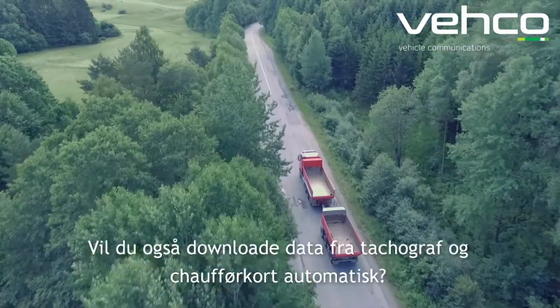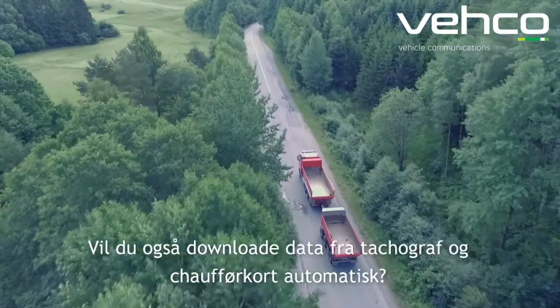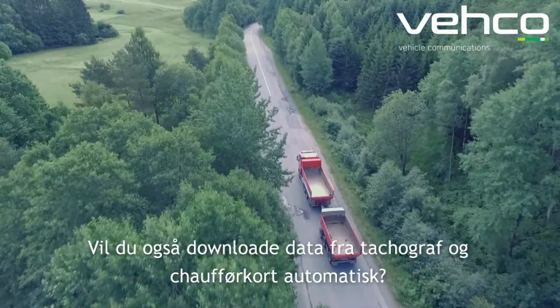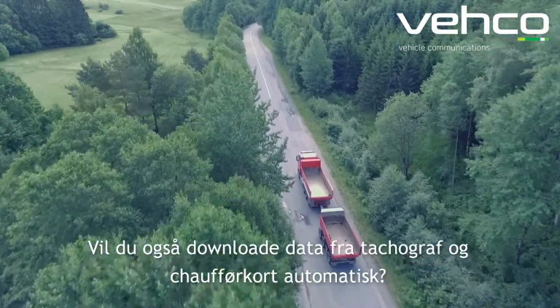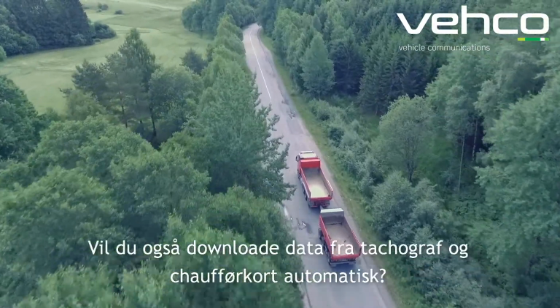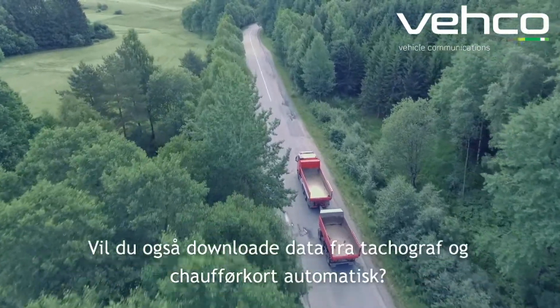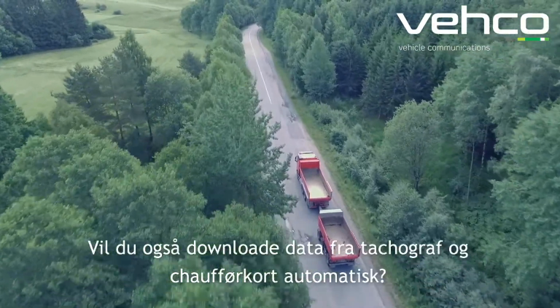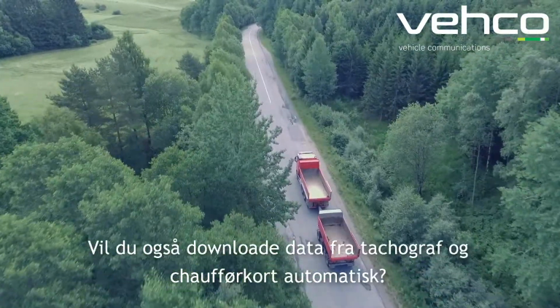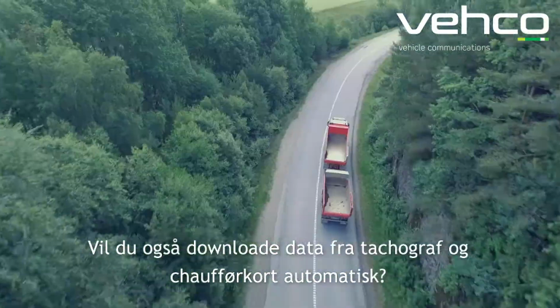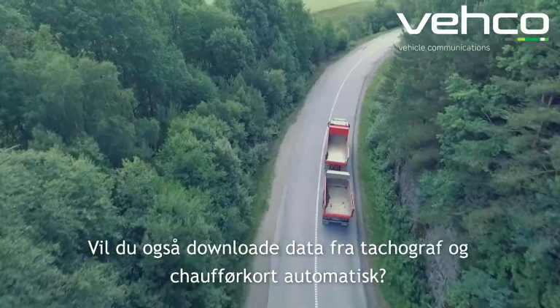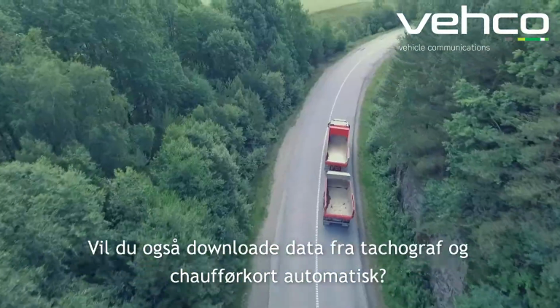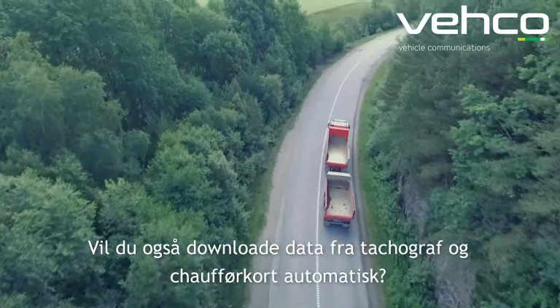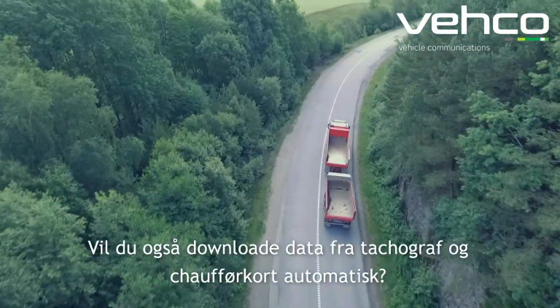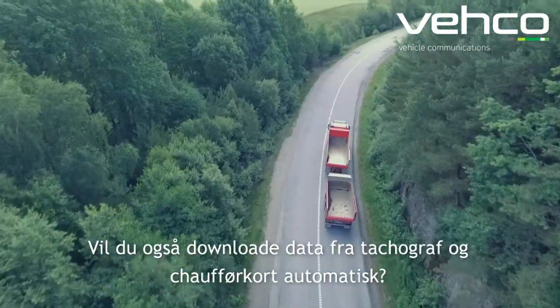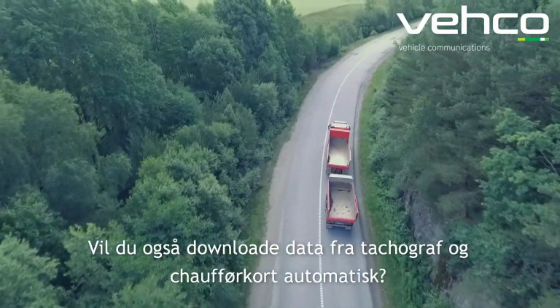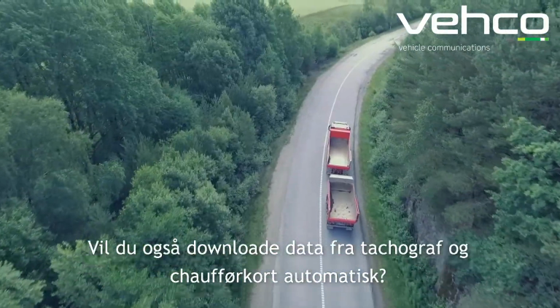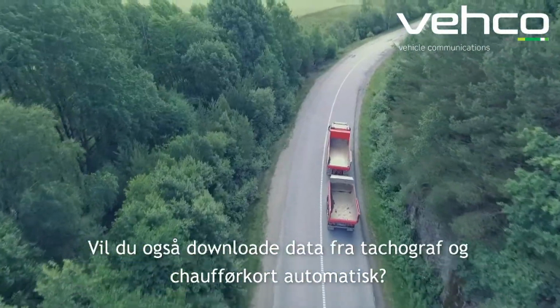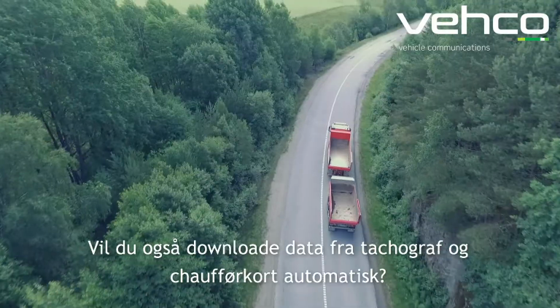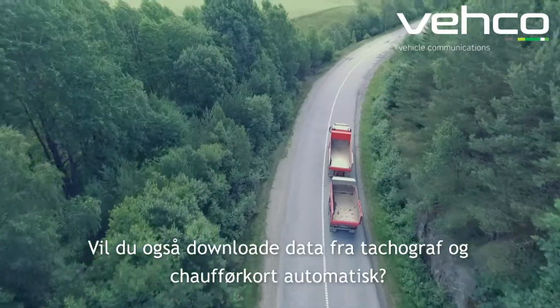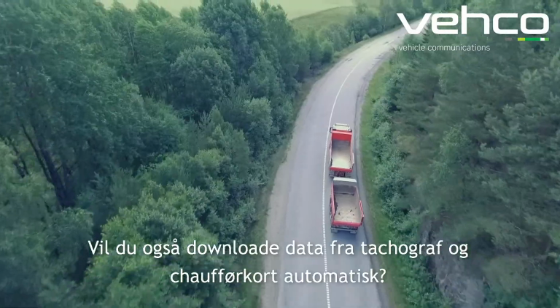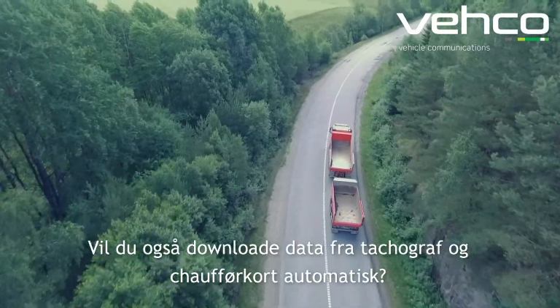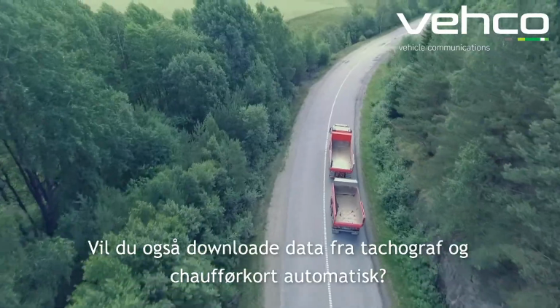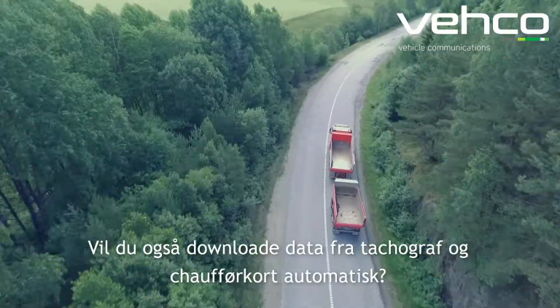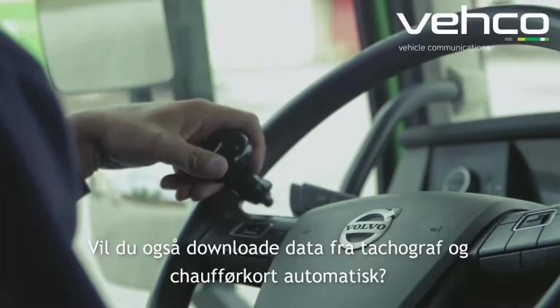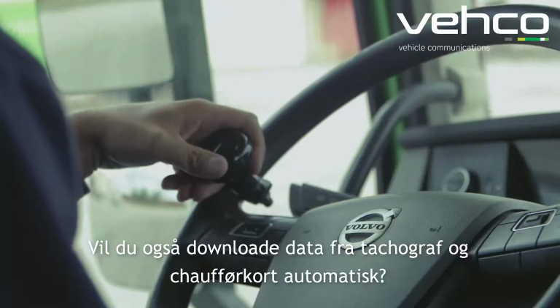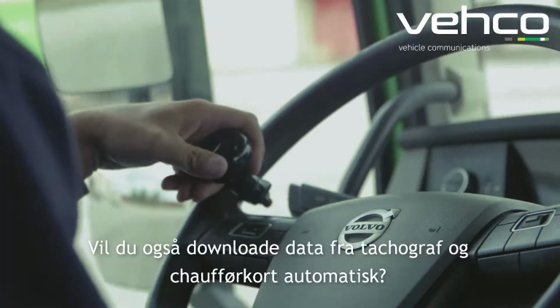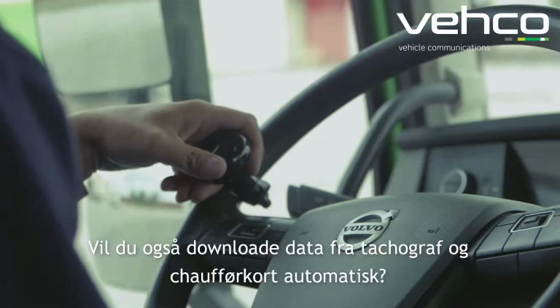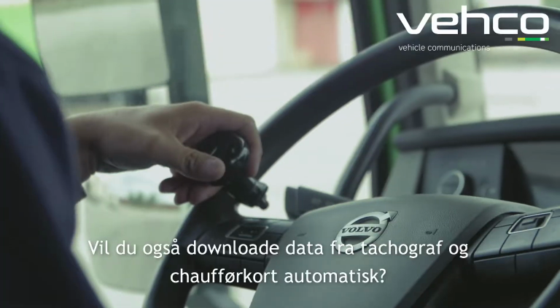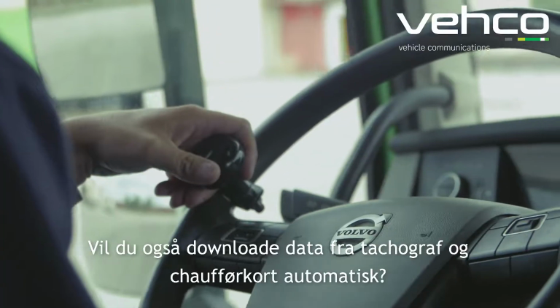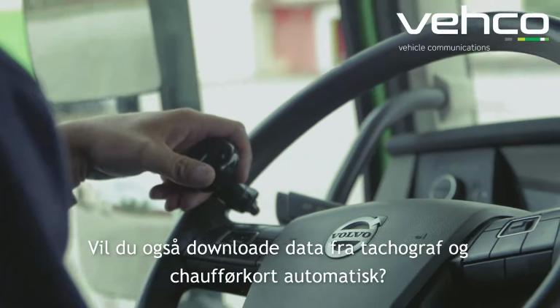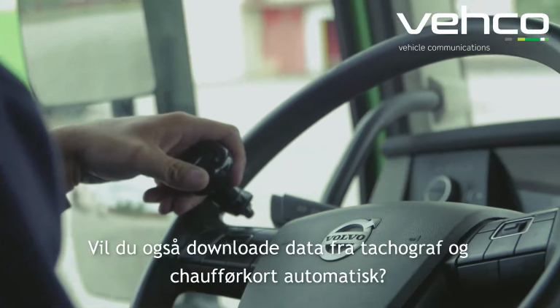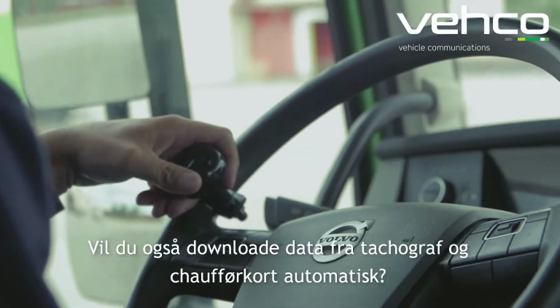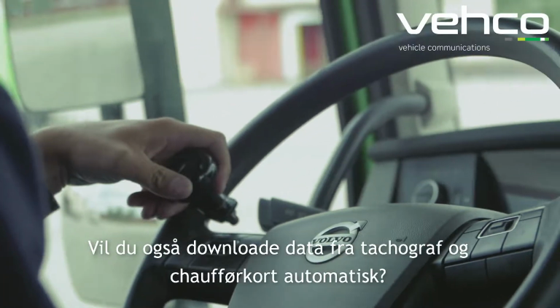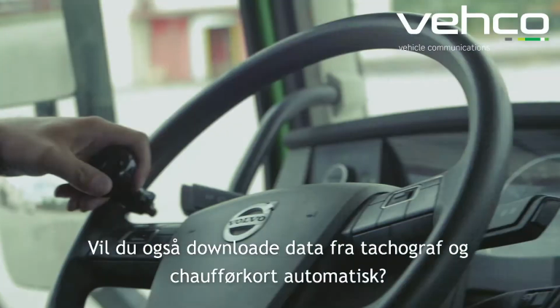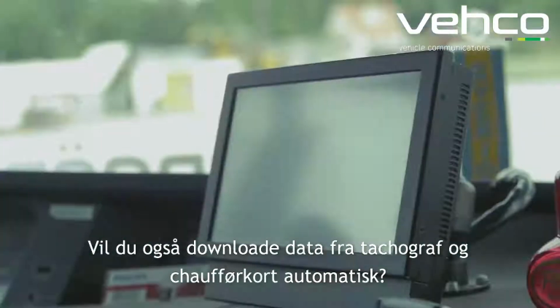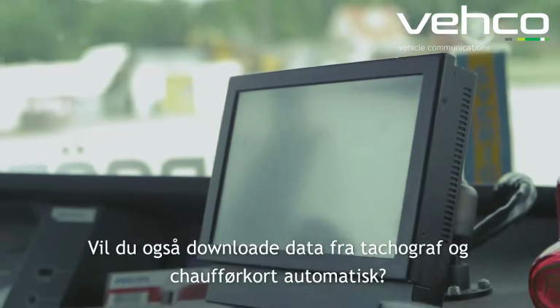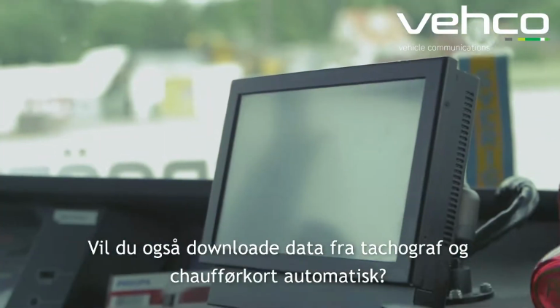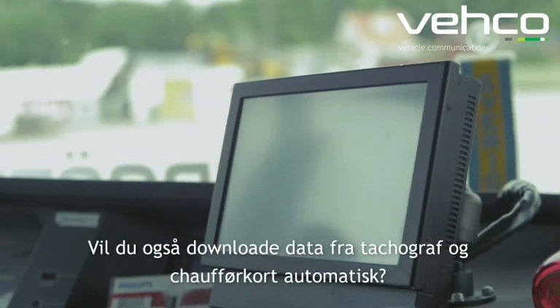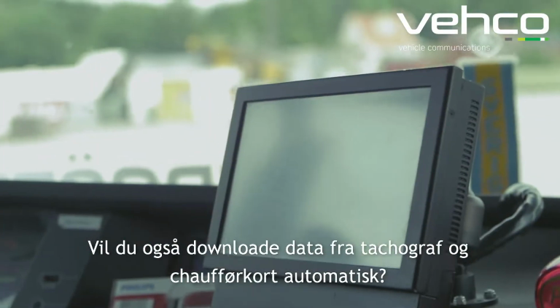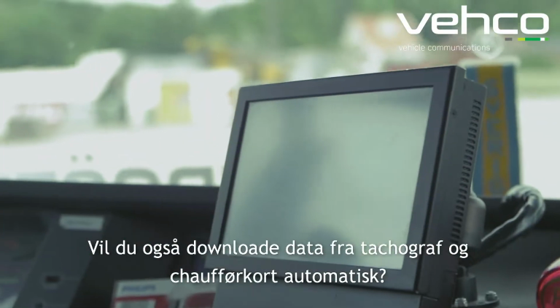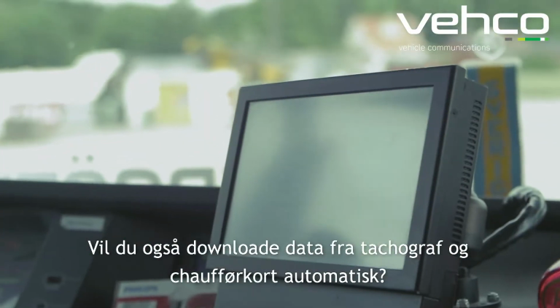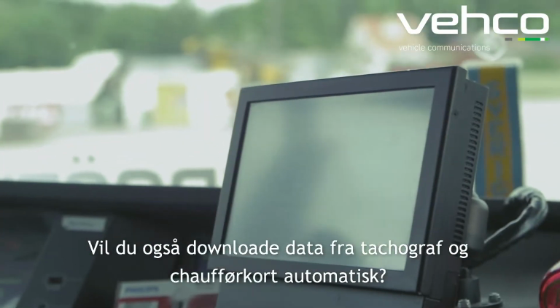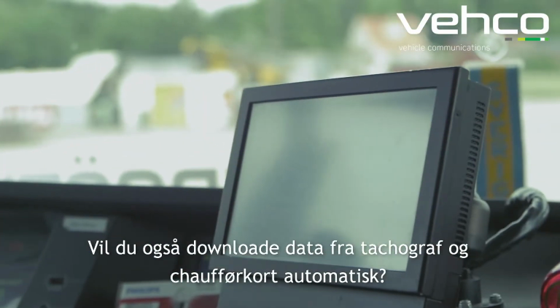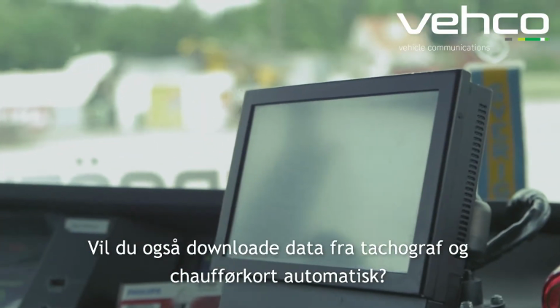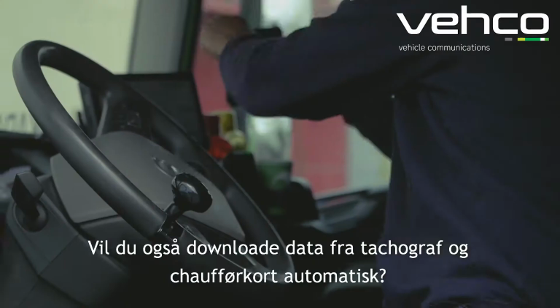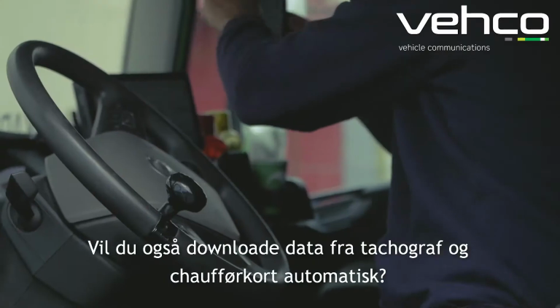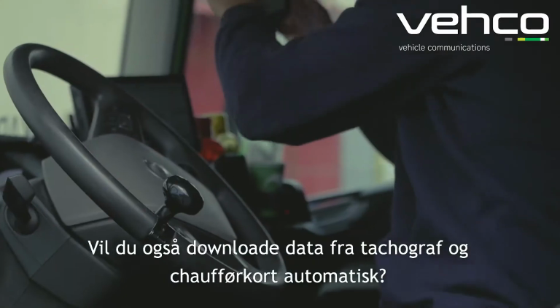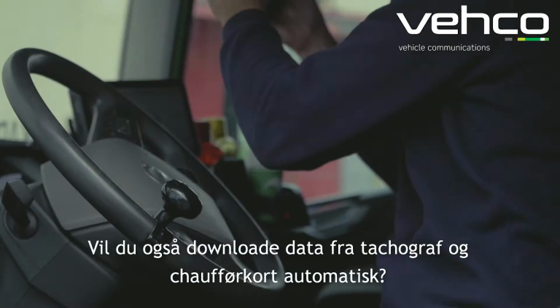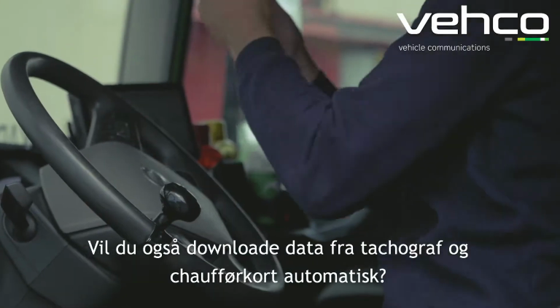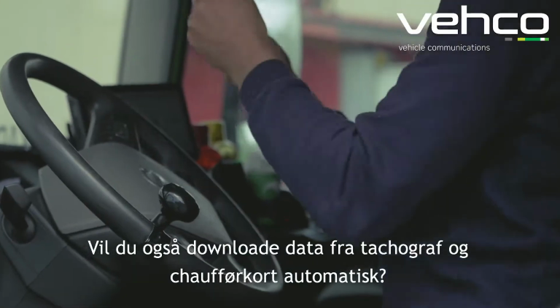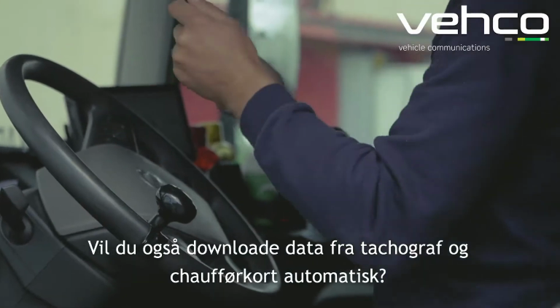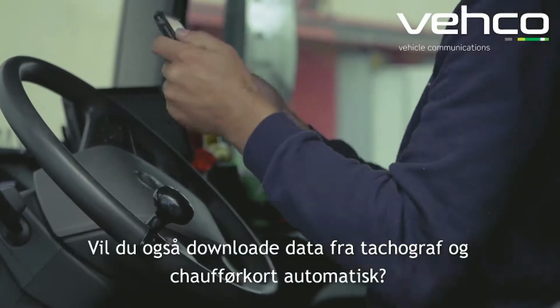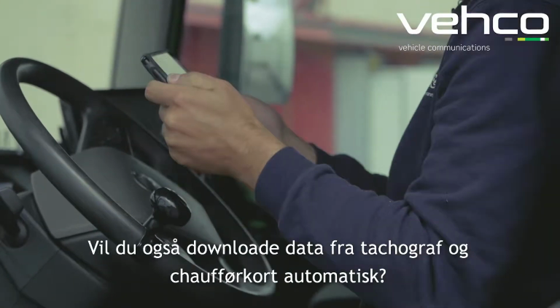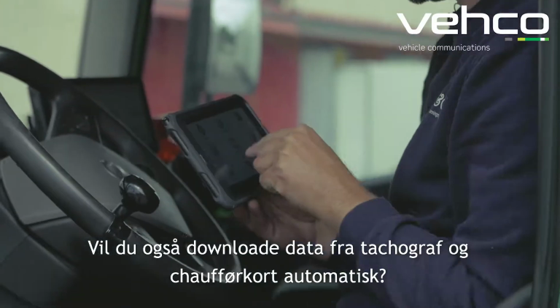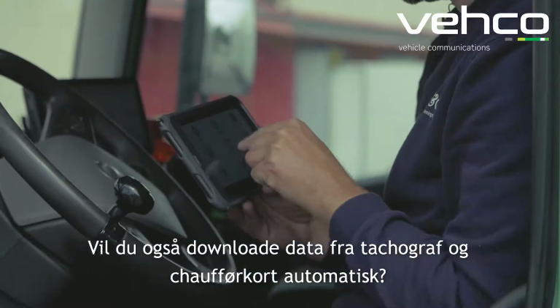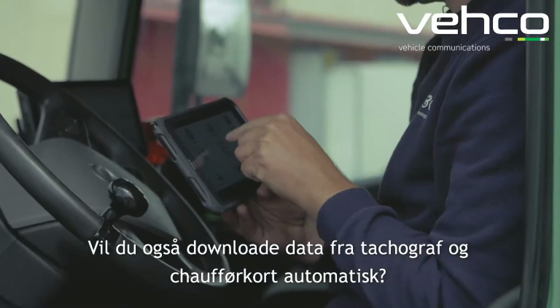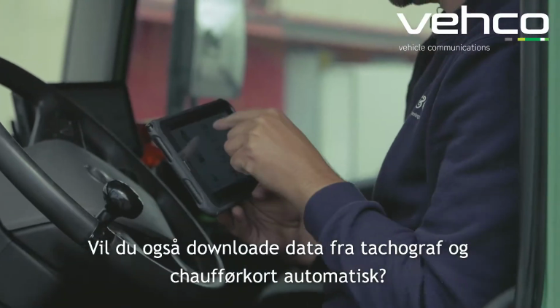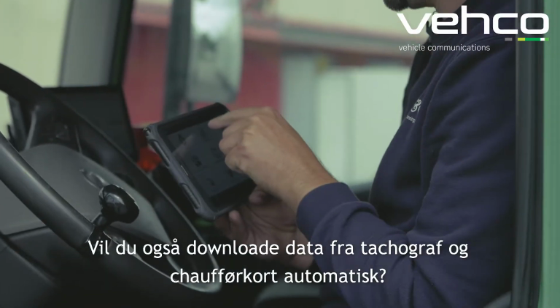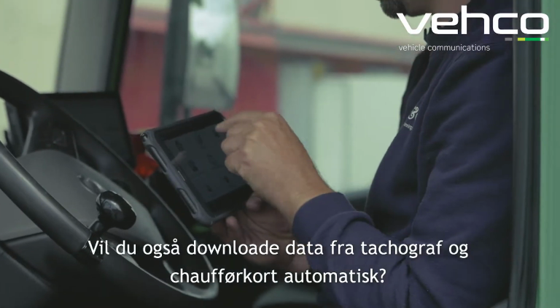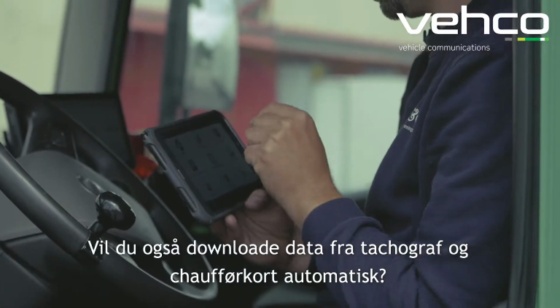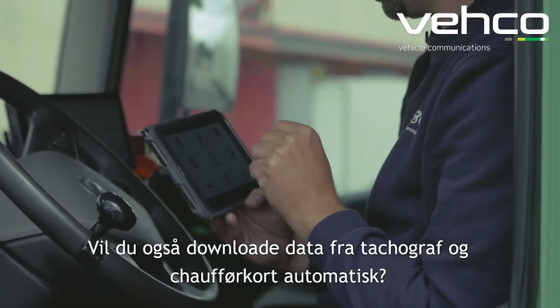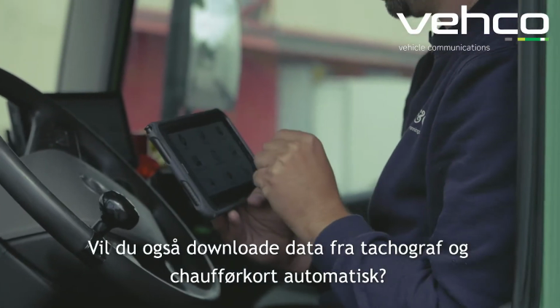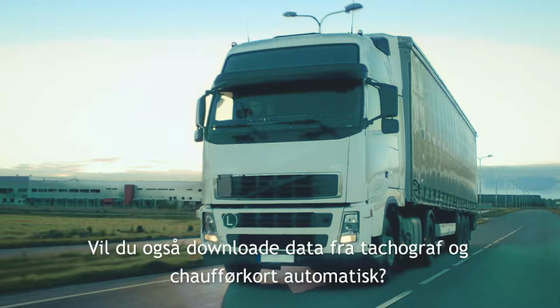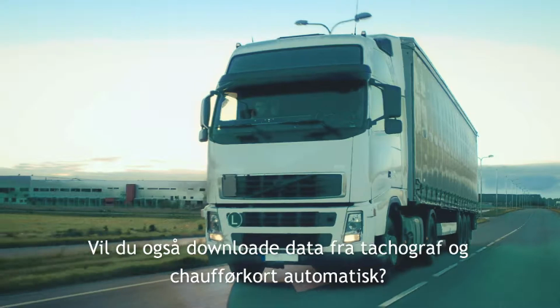Do you also want to automatically download the legal files from the driver cards and the tachographs?